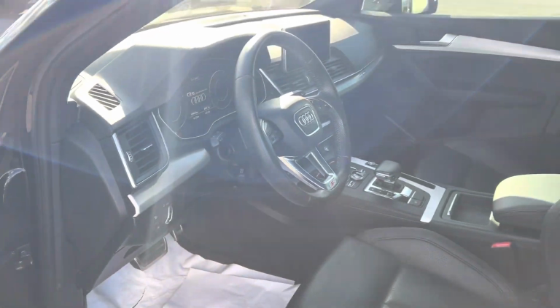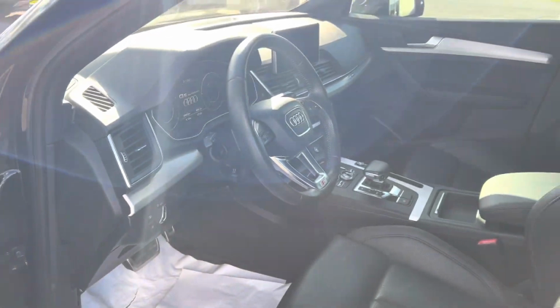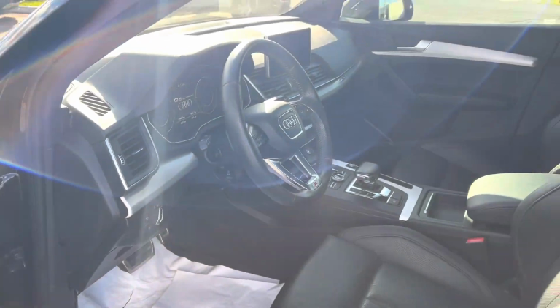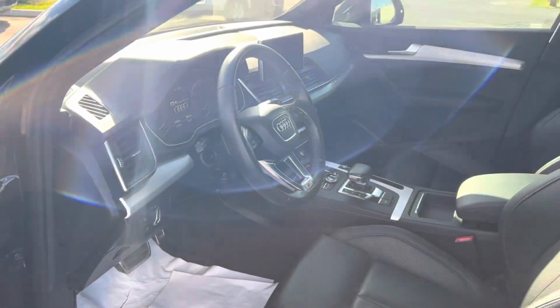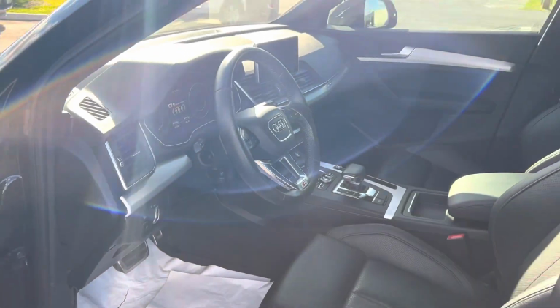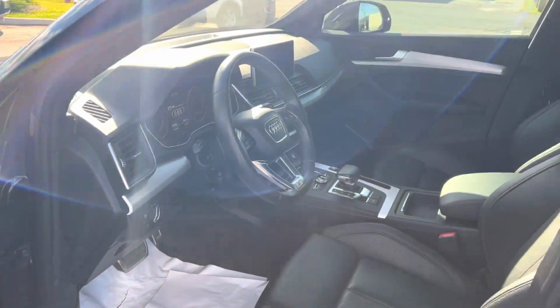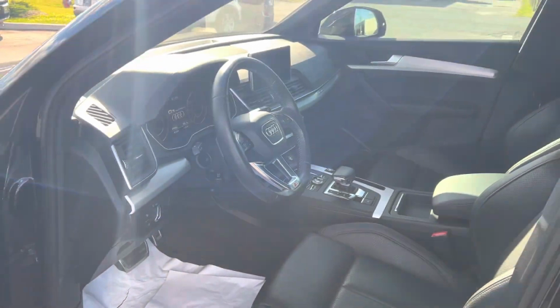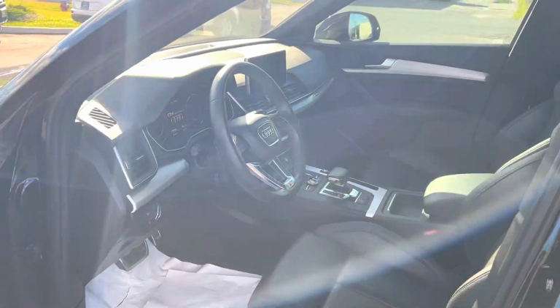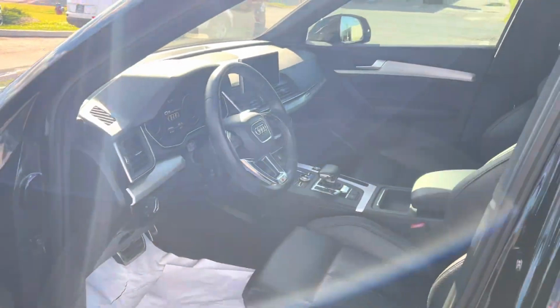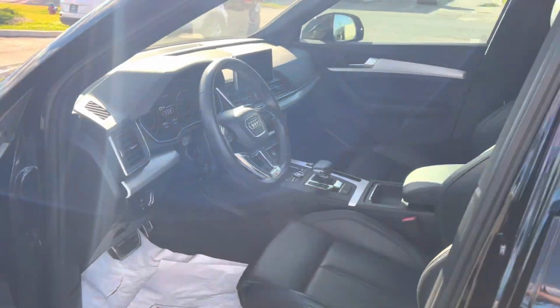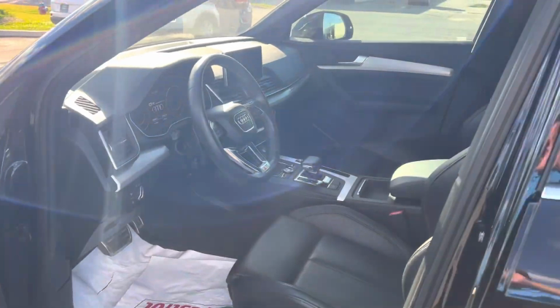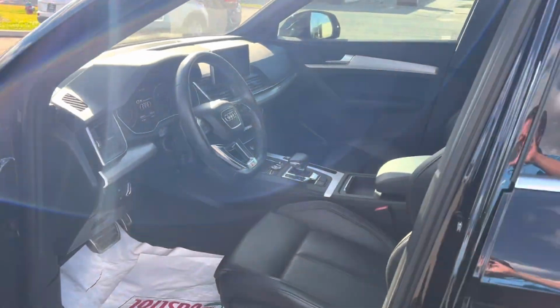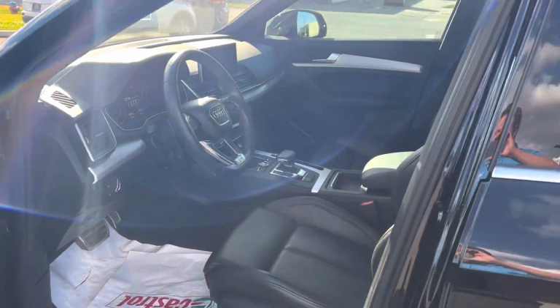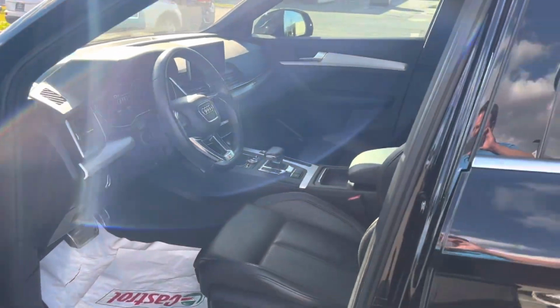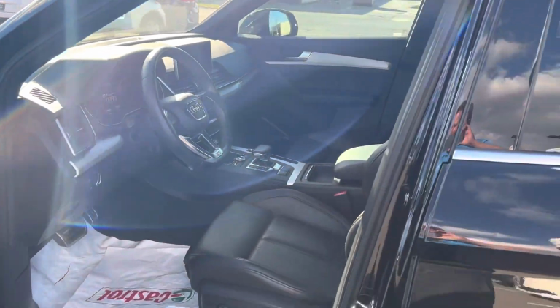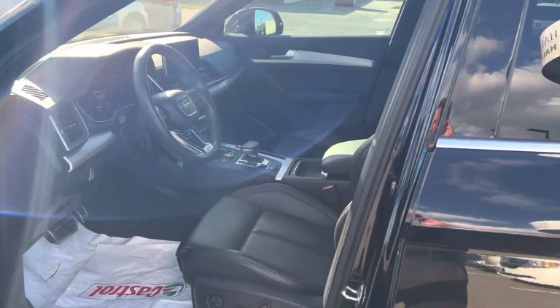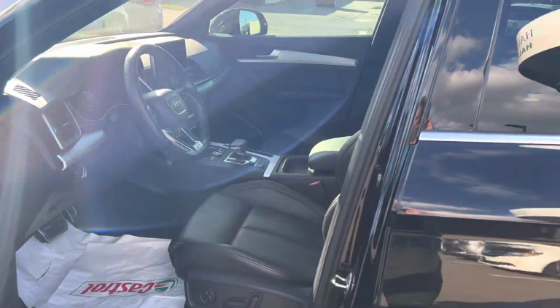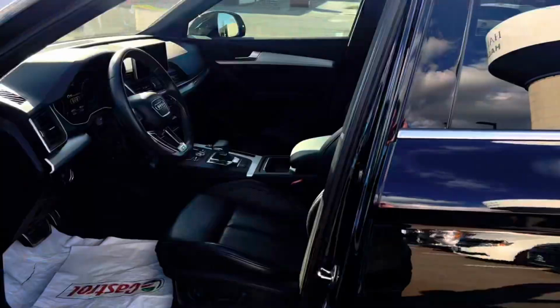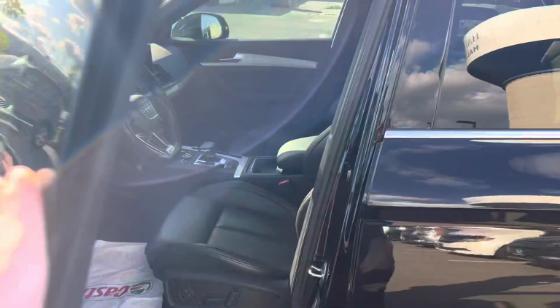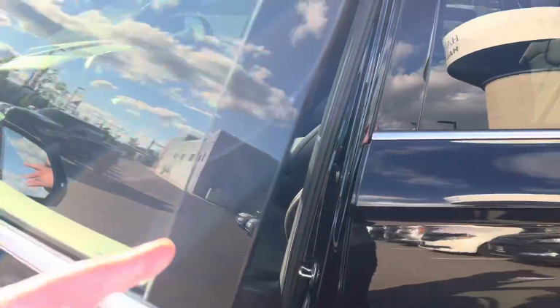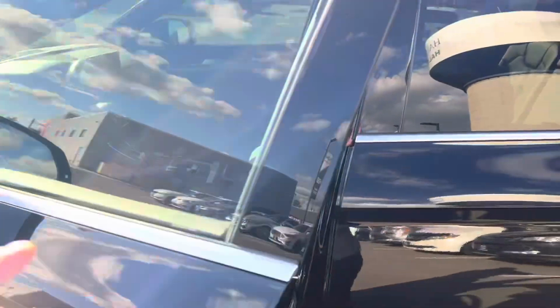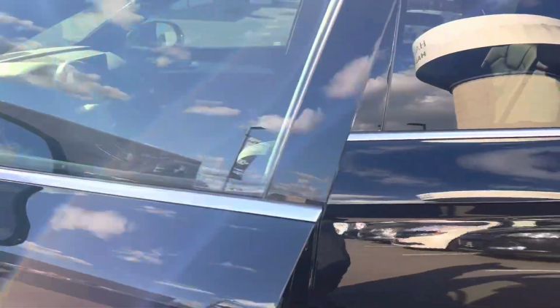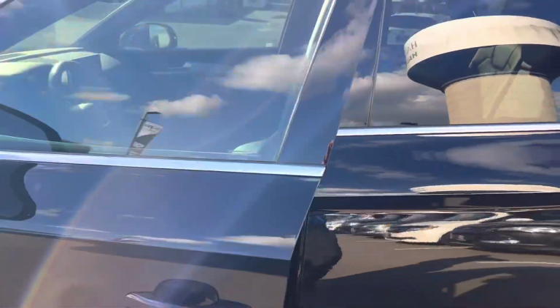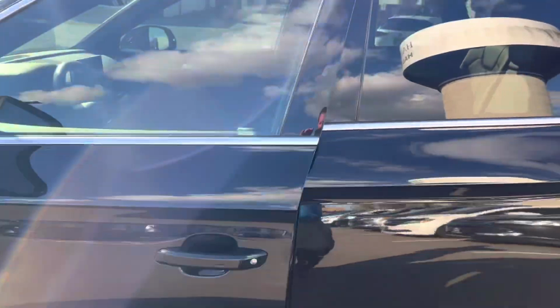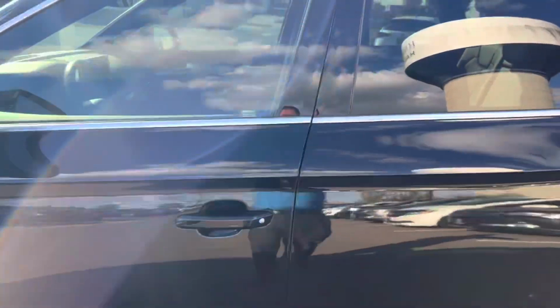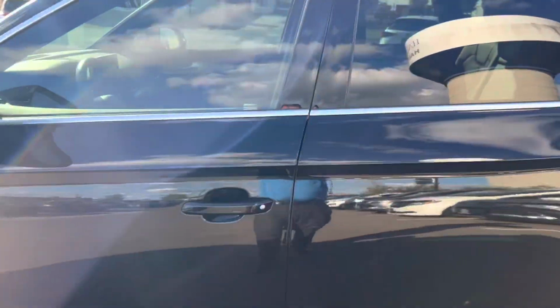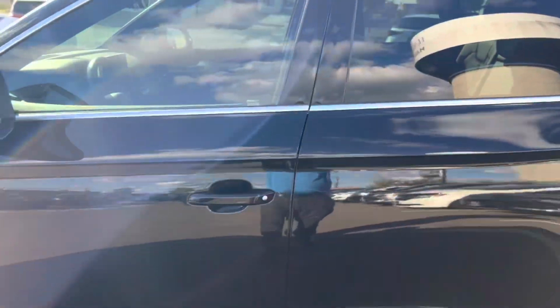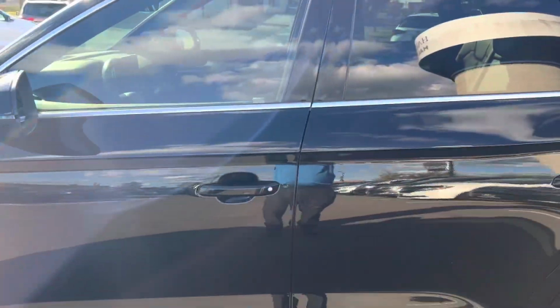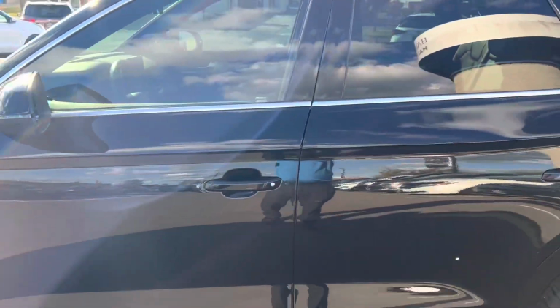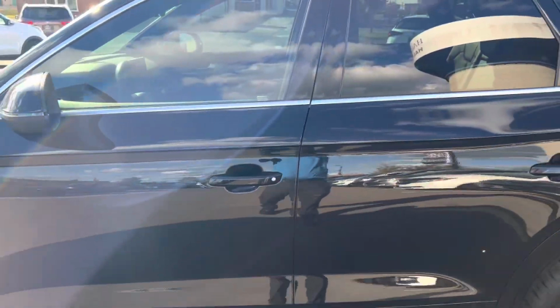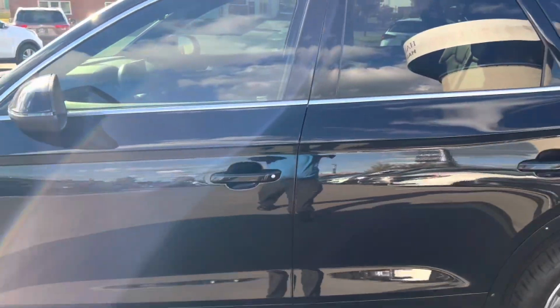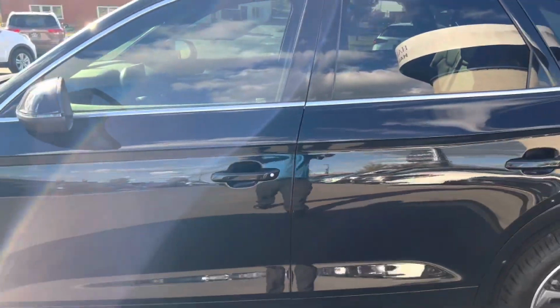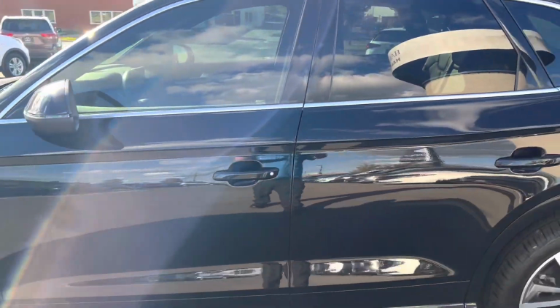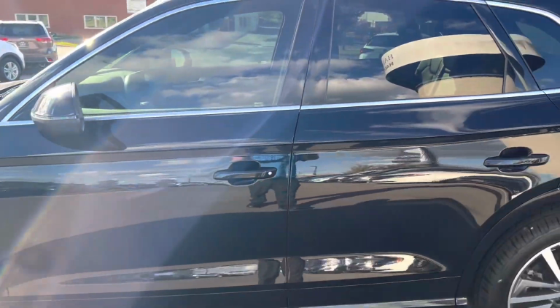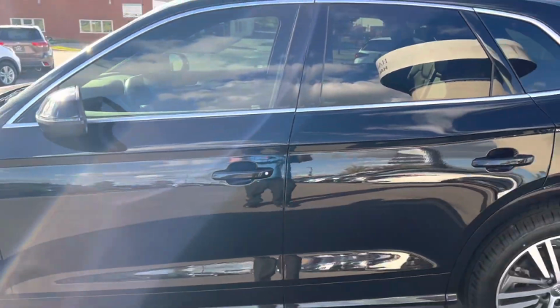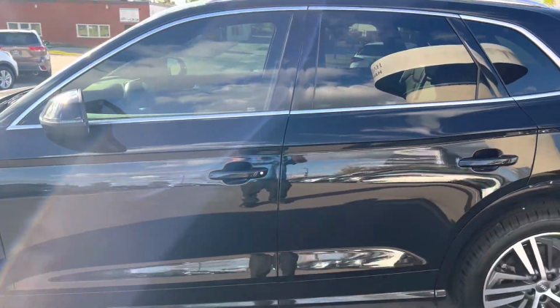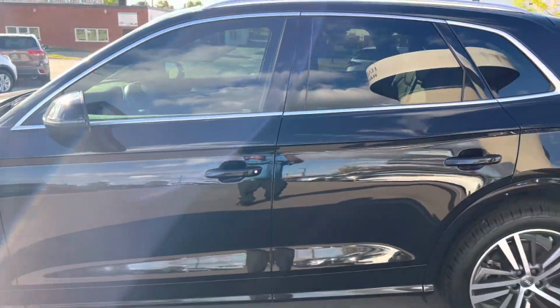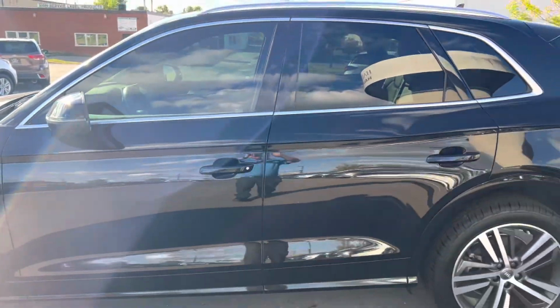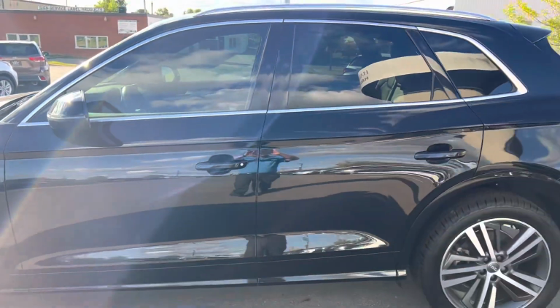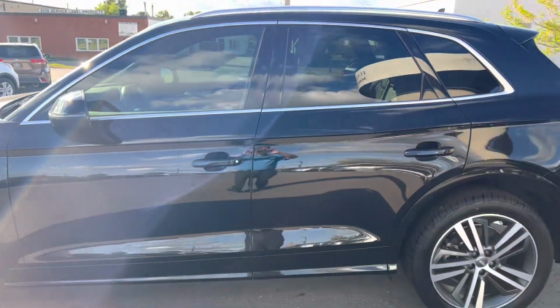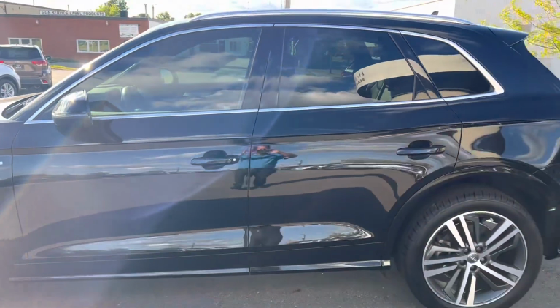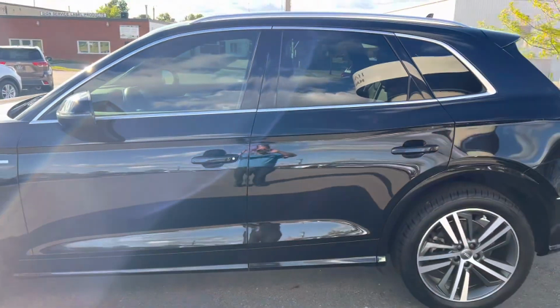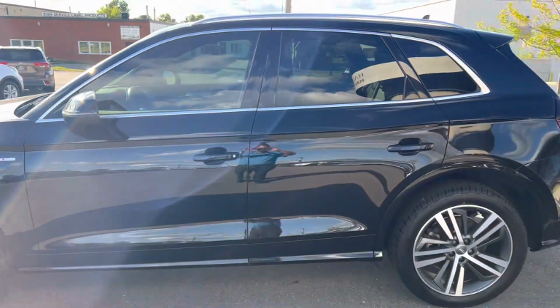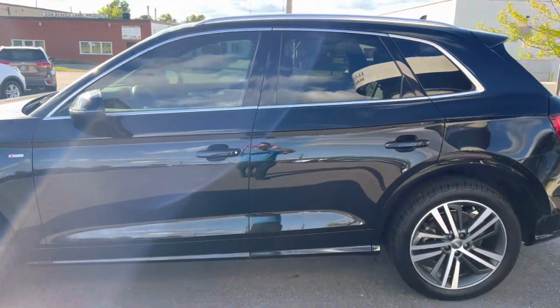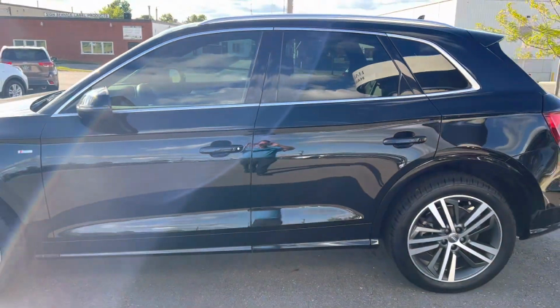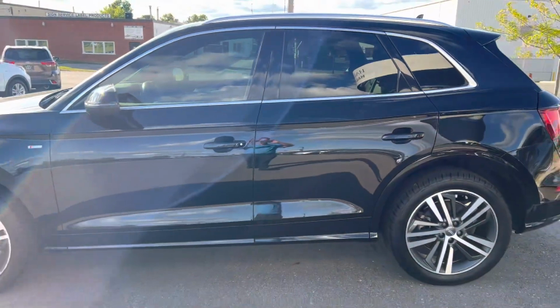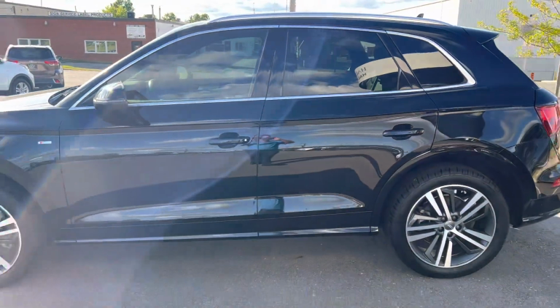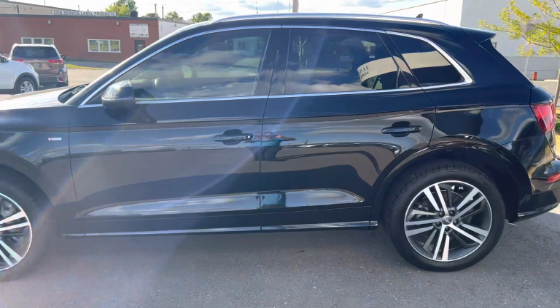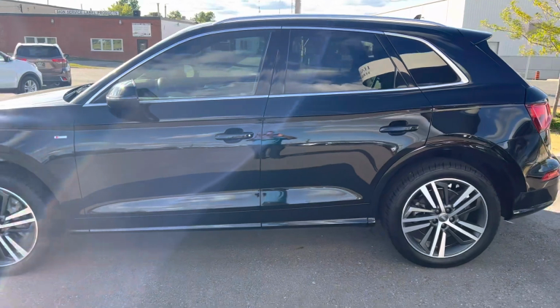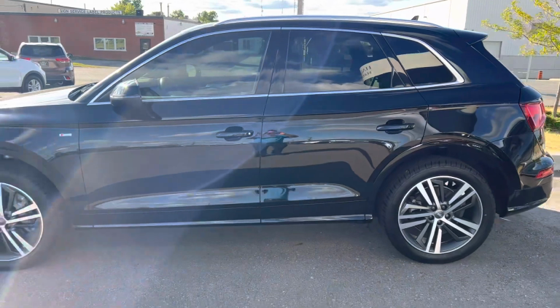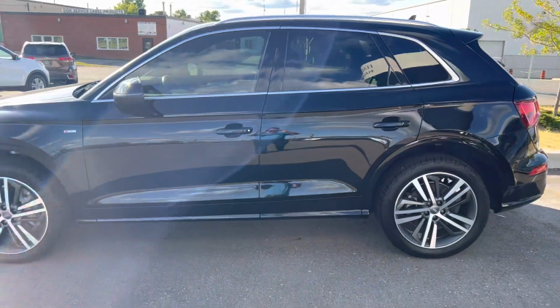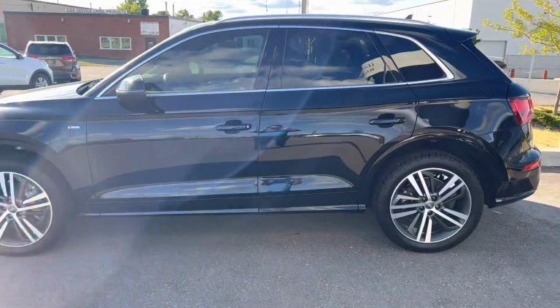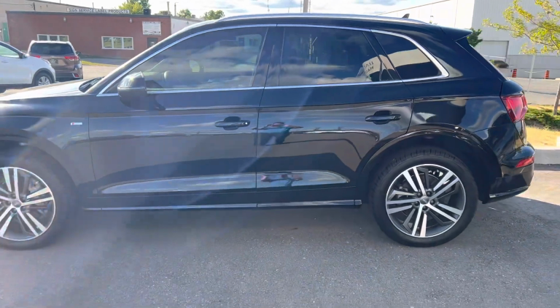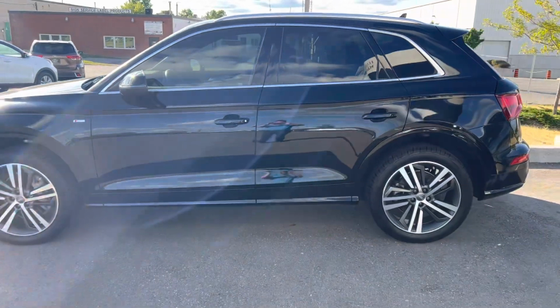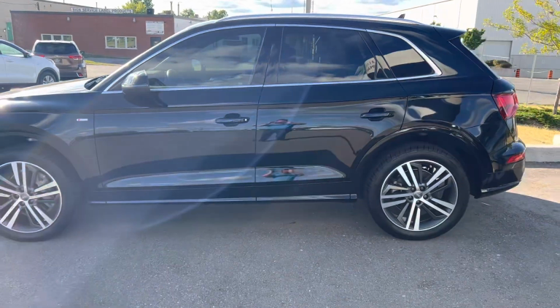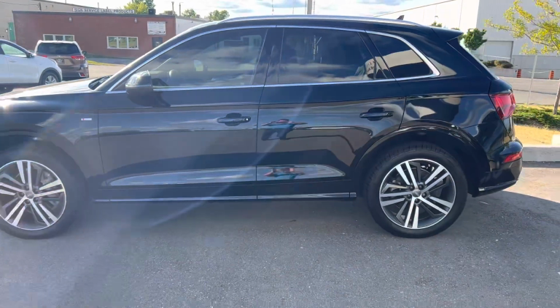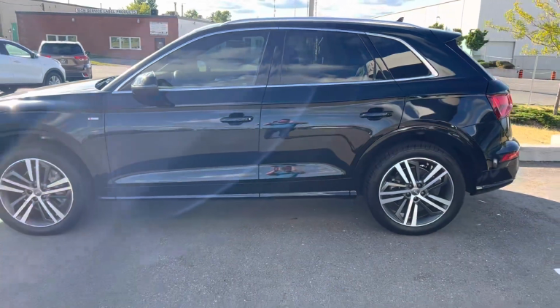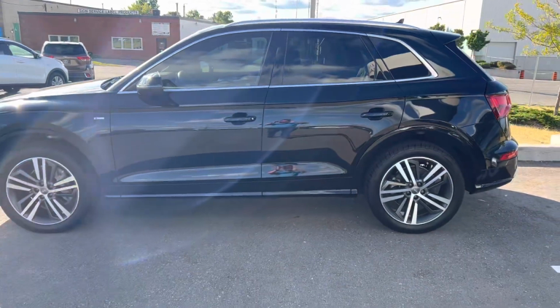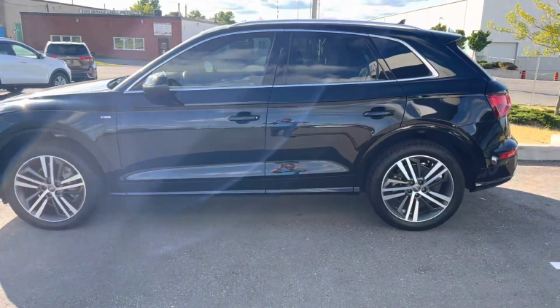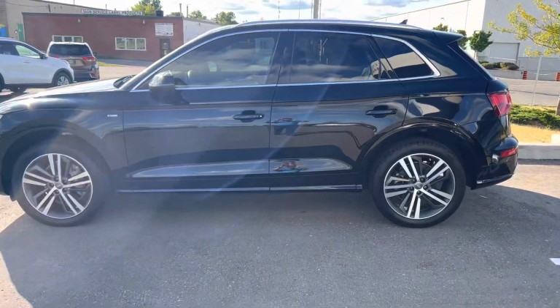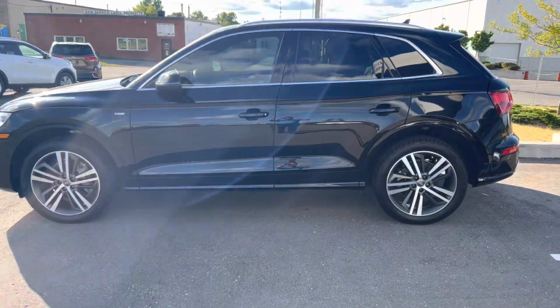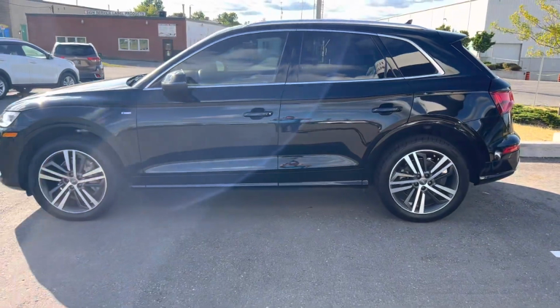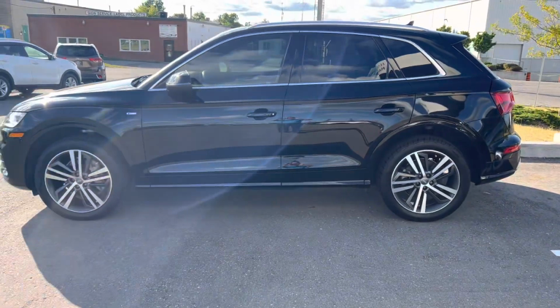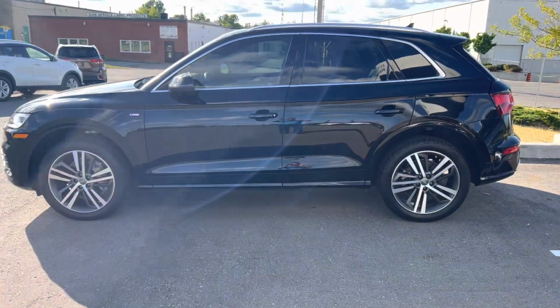So hopefully this helps, and we'll see you soon for a test drive. Again, it's Gavin from Georgetown Kia — have yourself a great day!